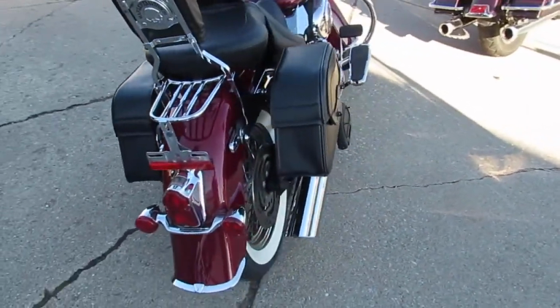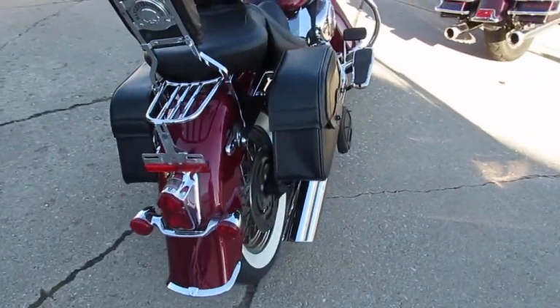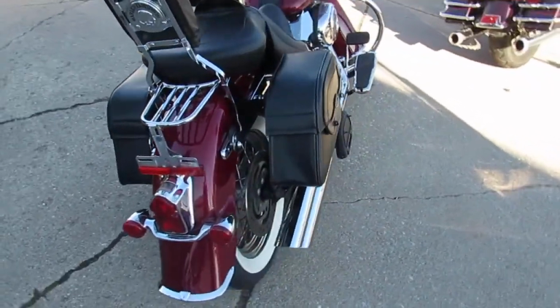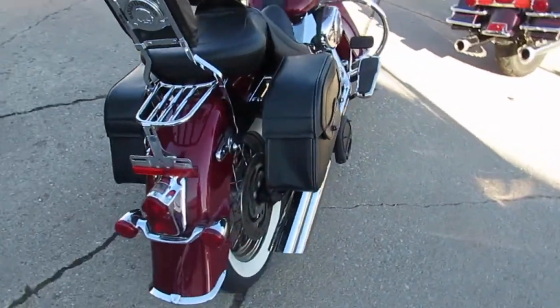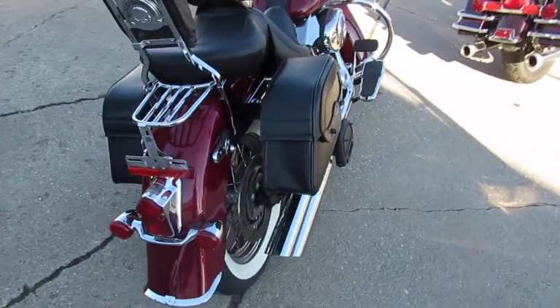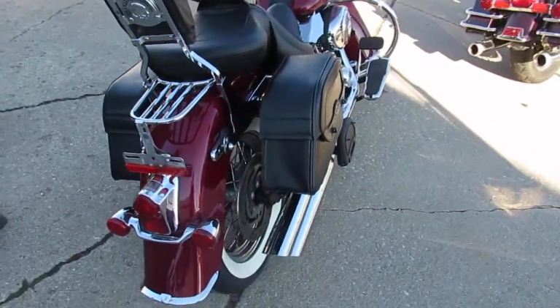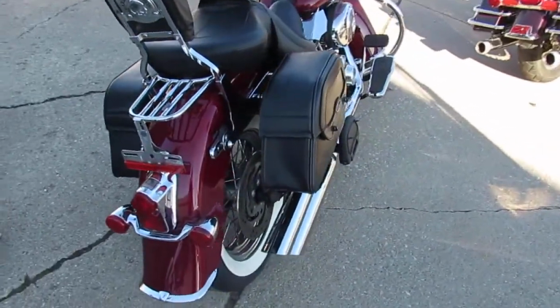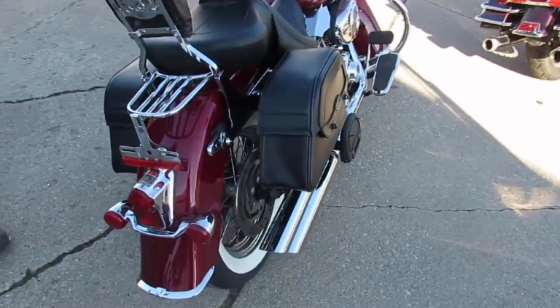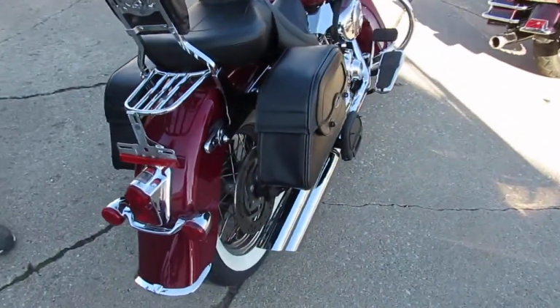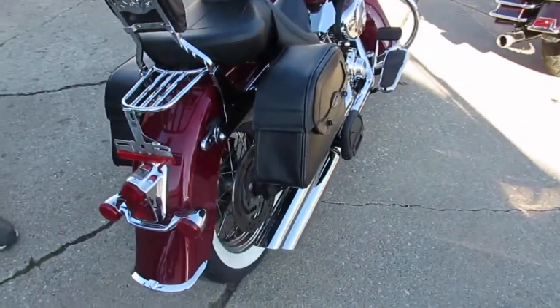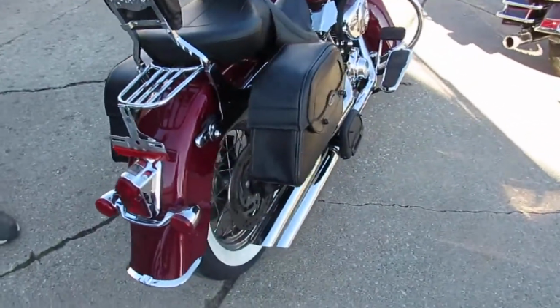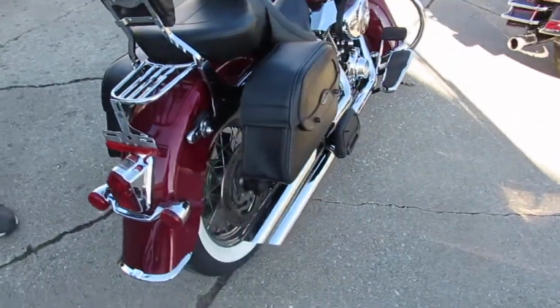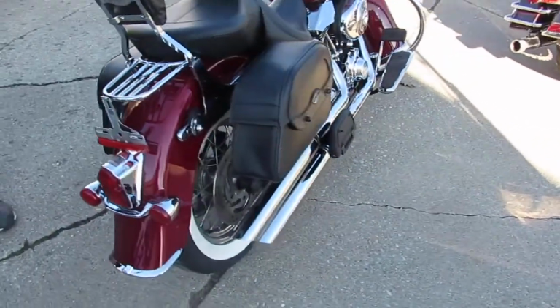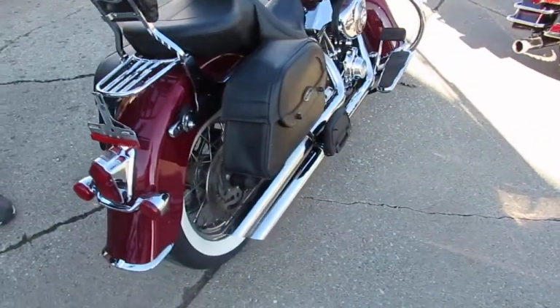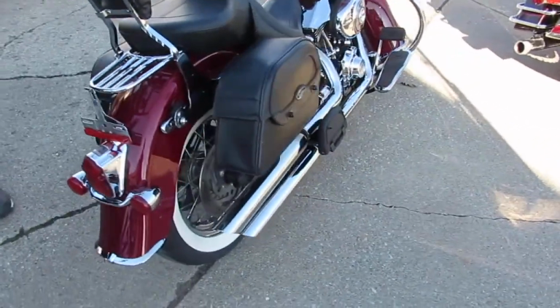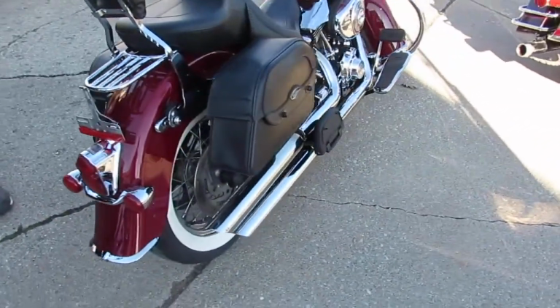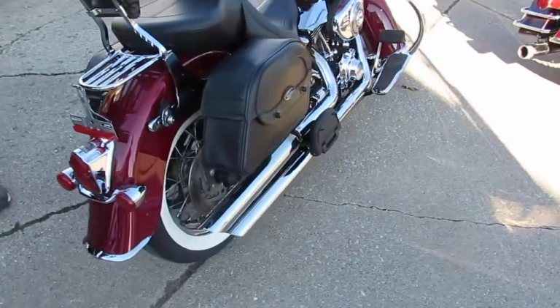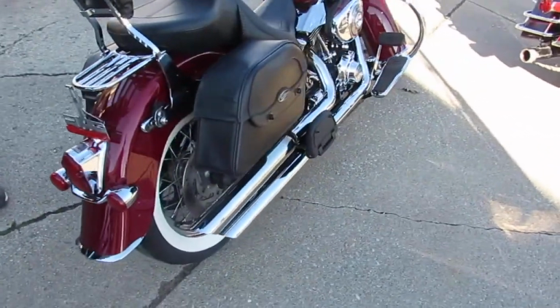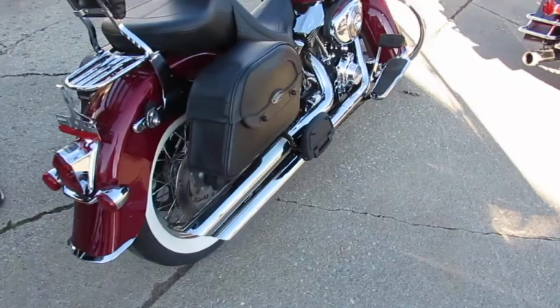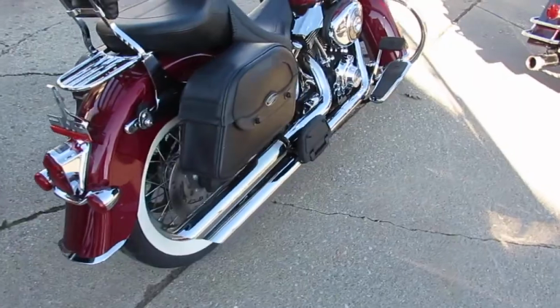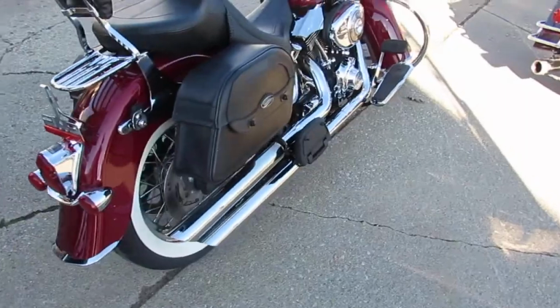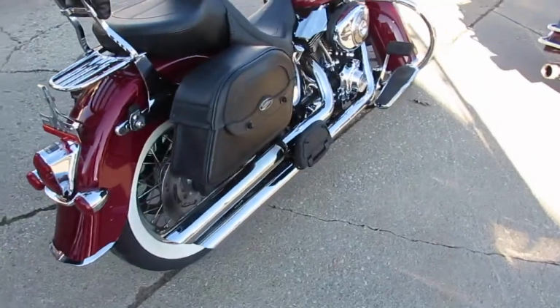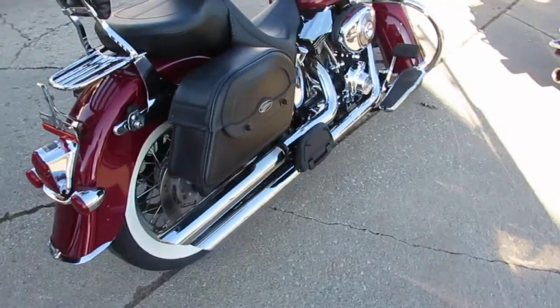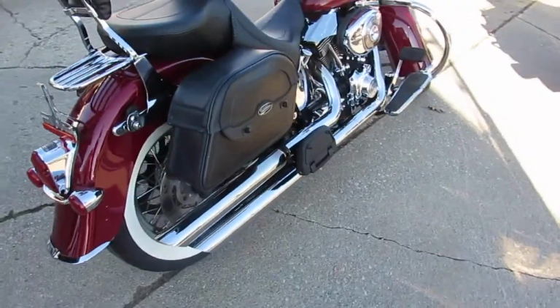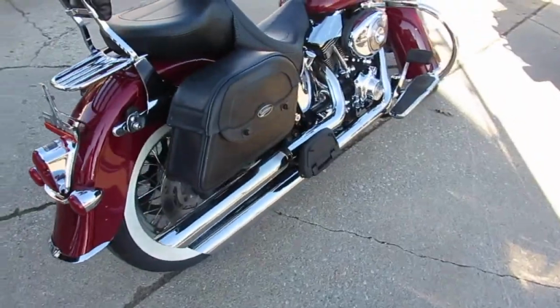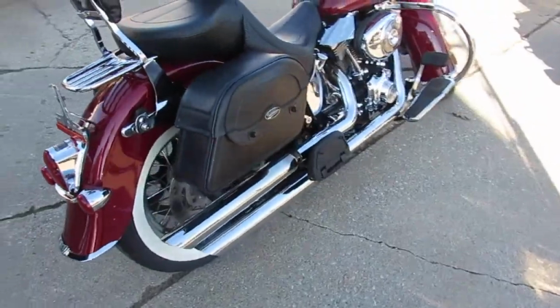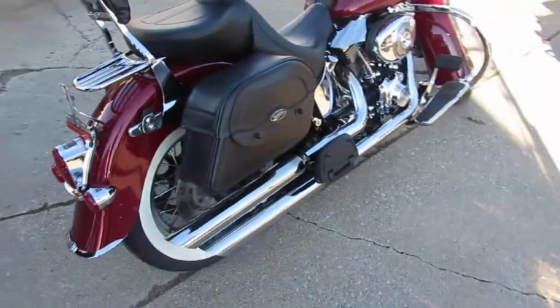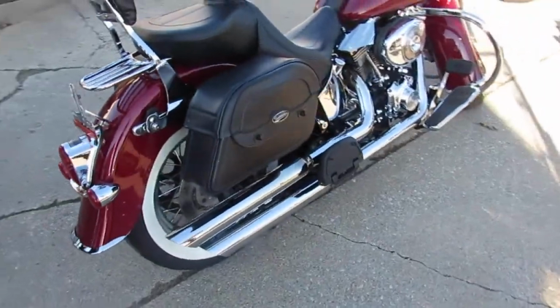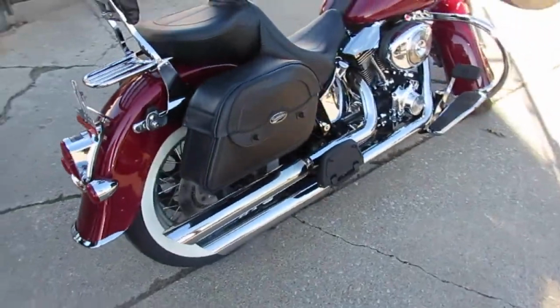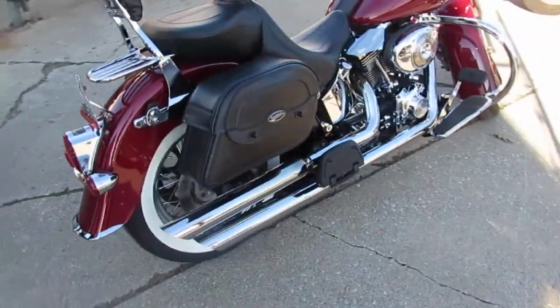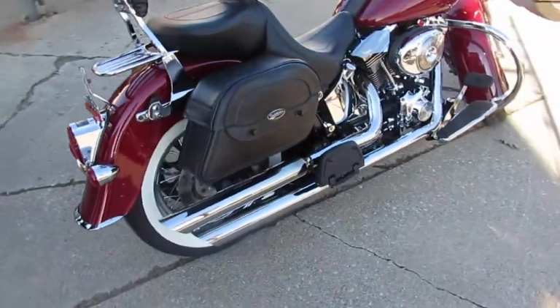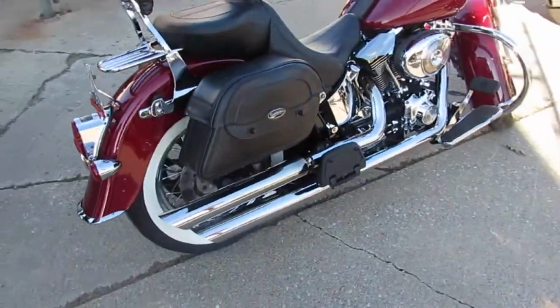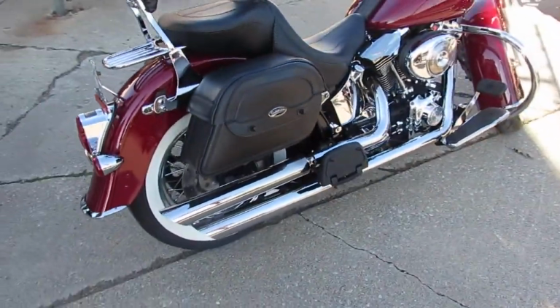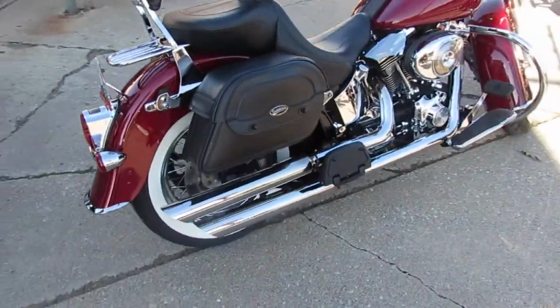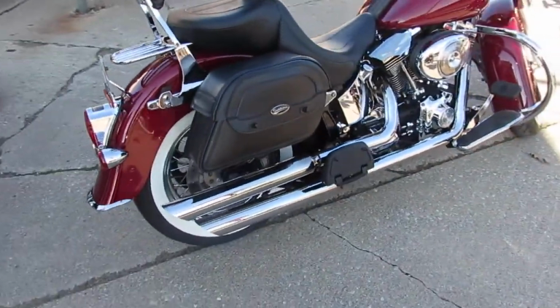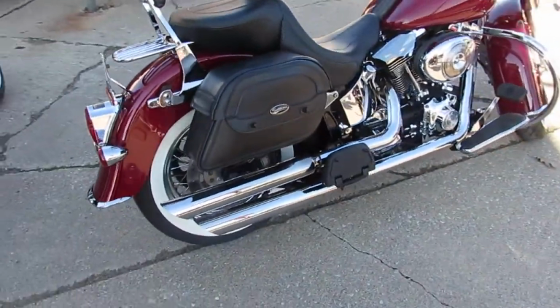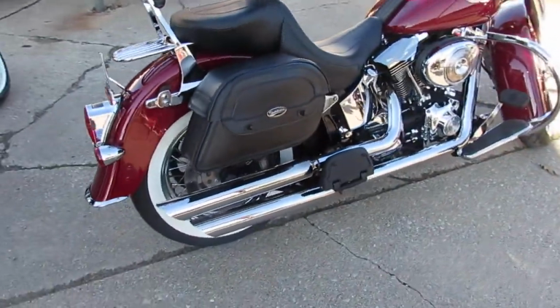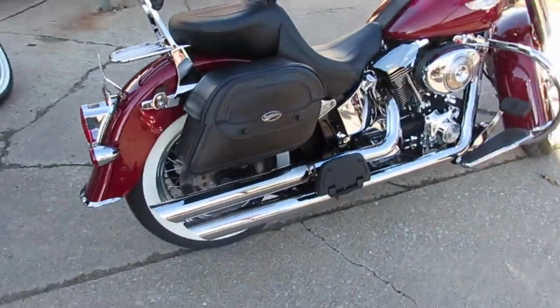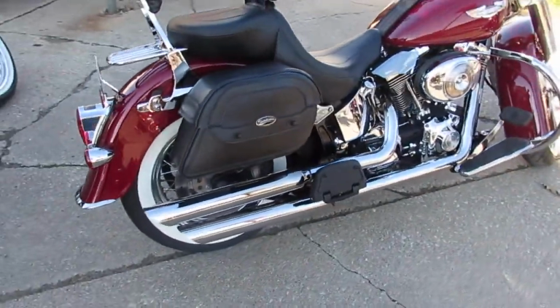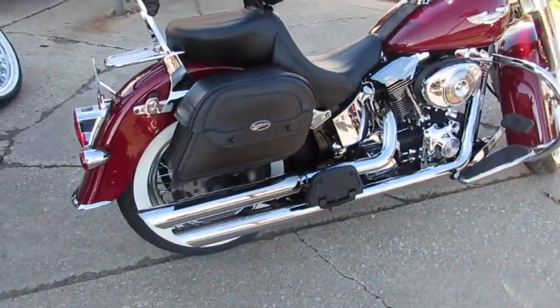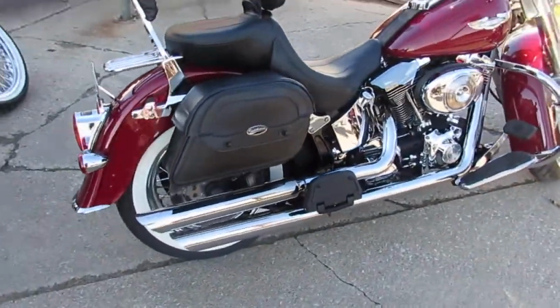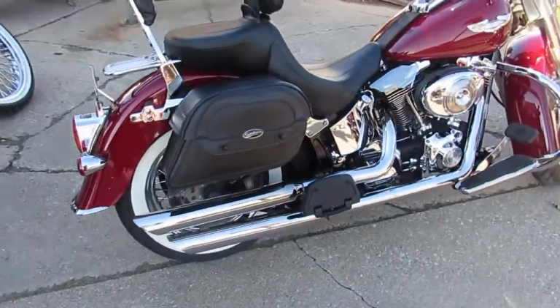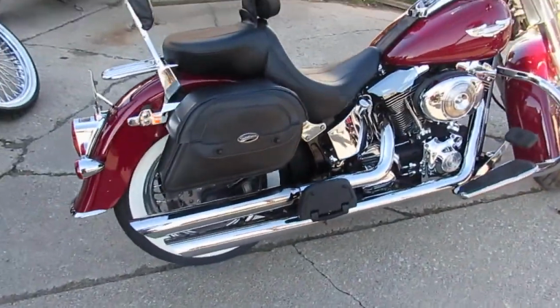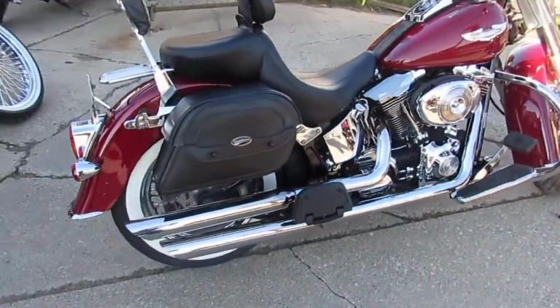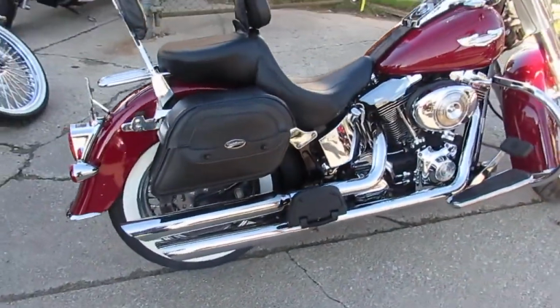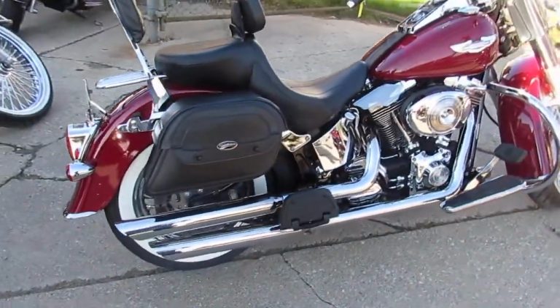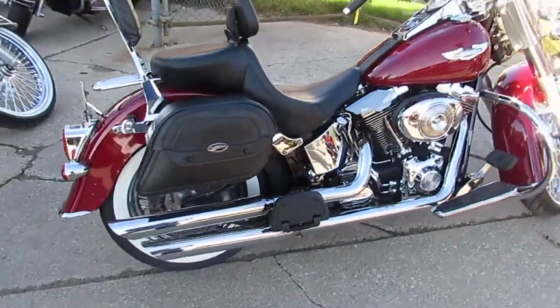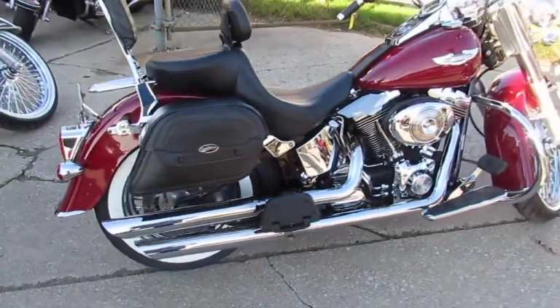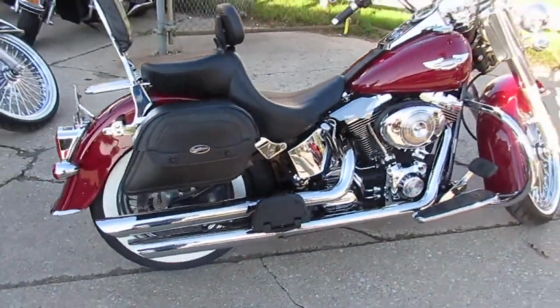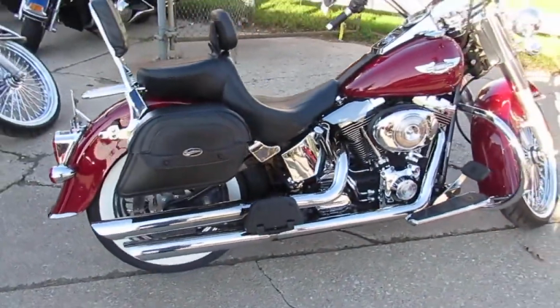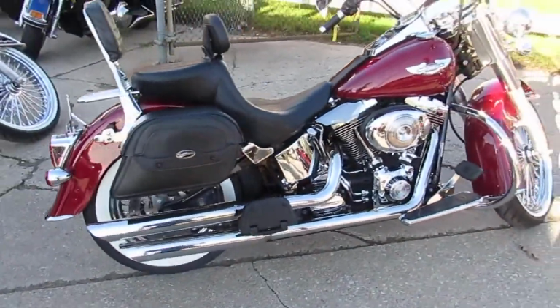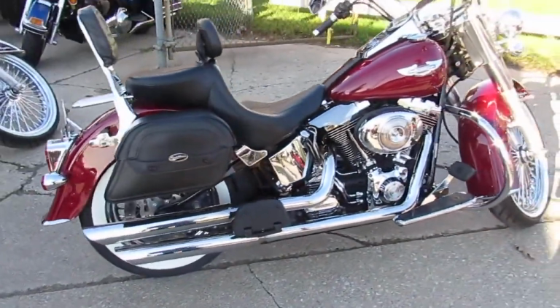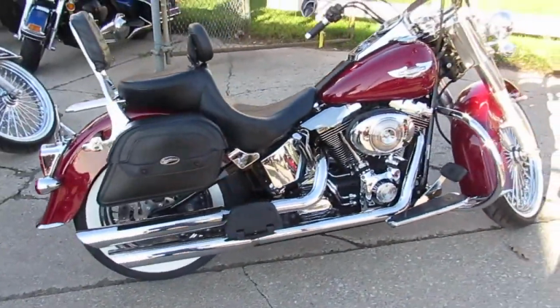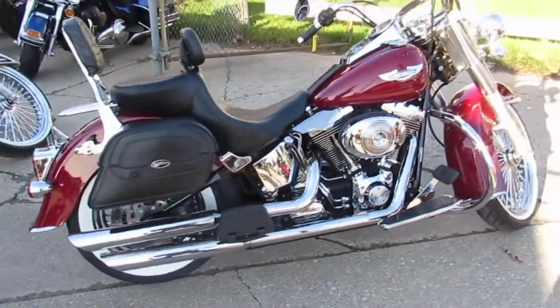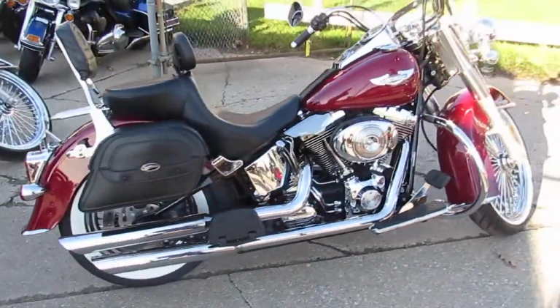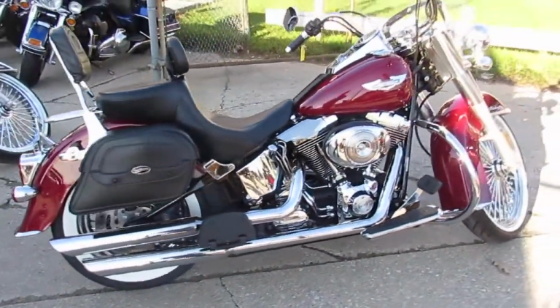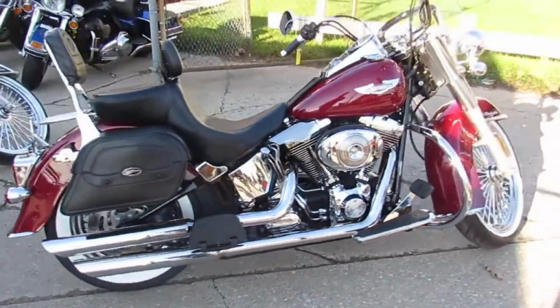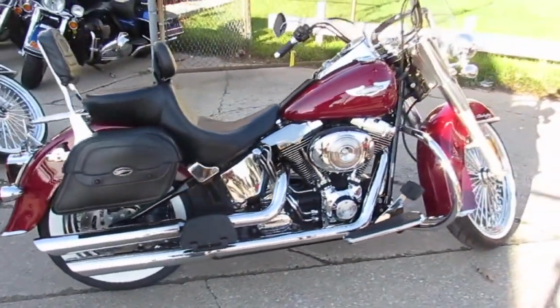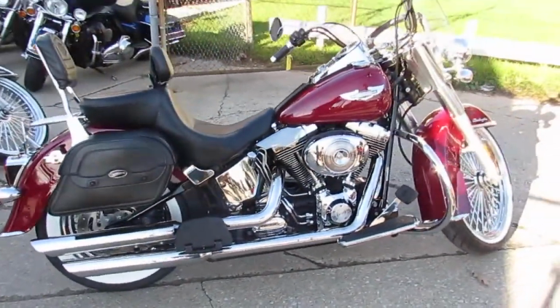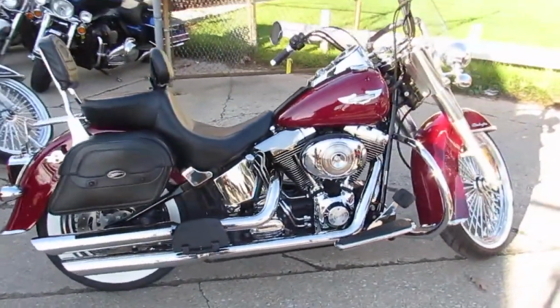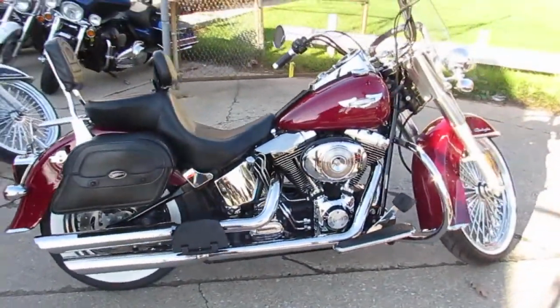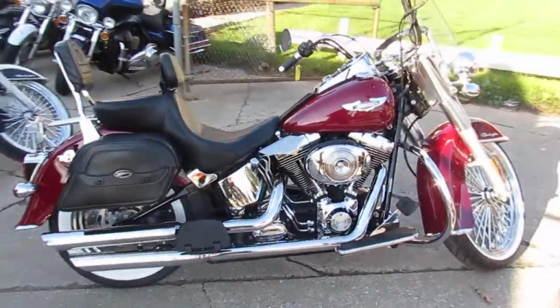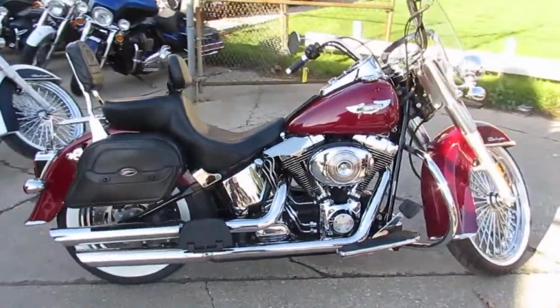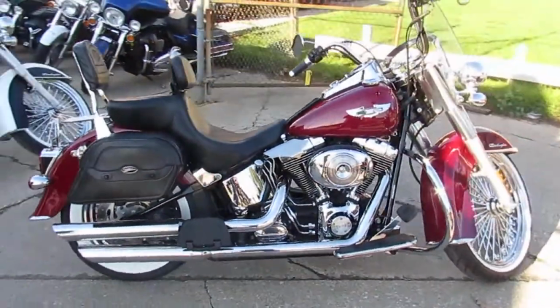We got guaranteed financing, we got leasing programs available. Call today and you can ride today — it's ApprovalPowerSports.com.